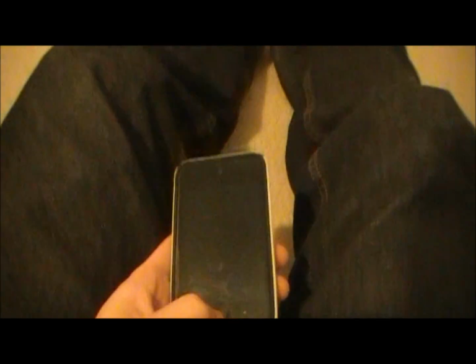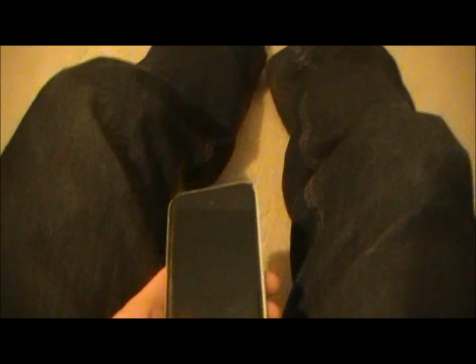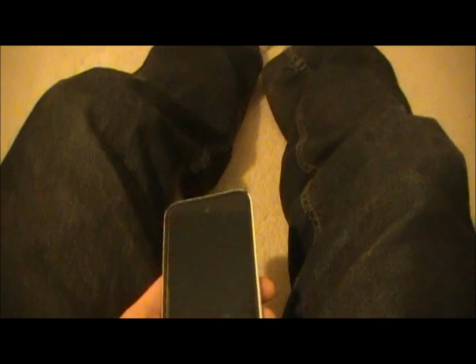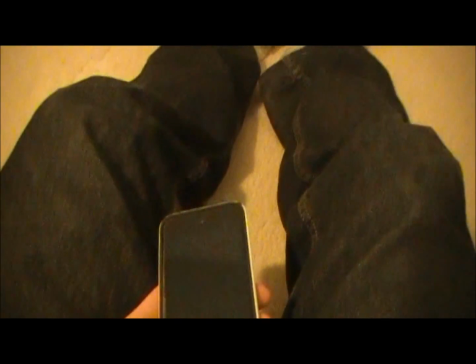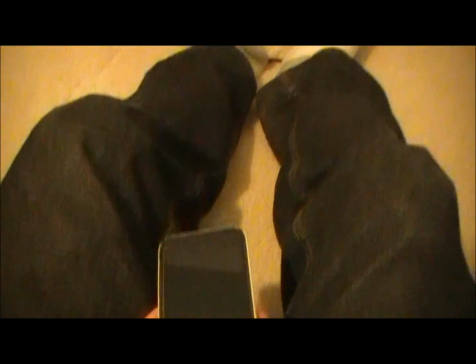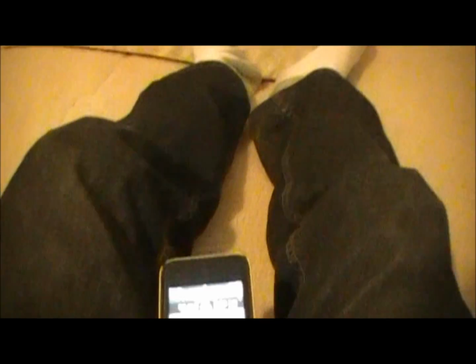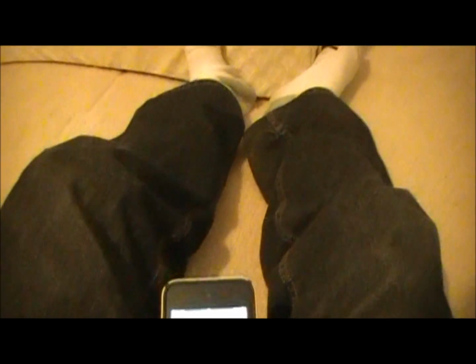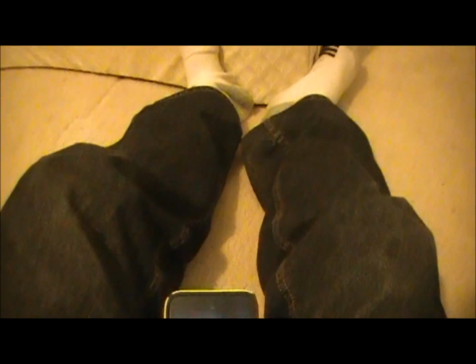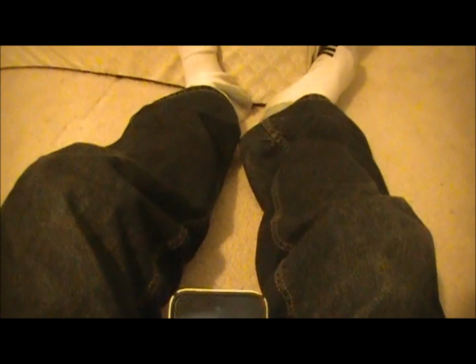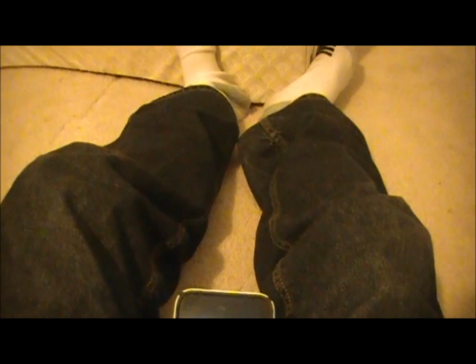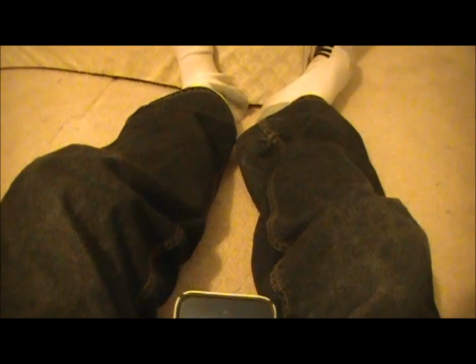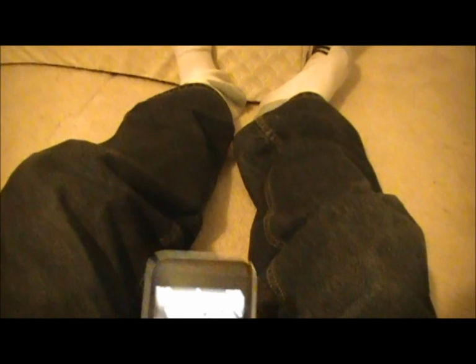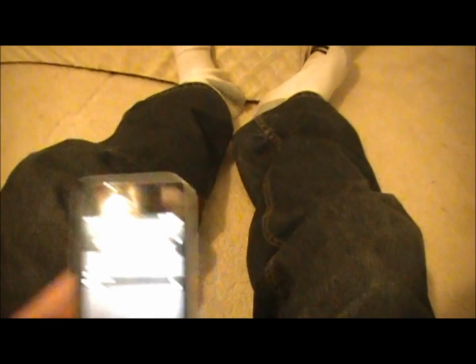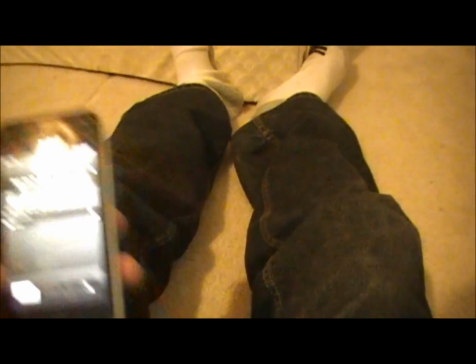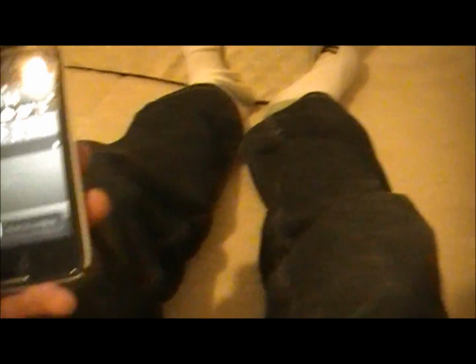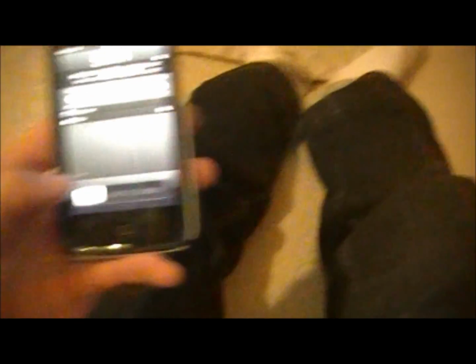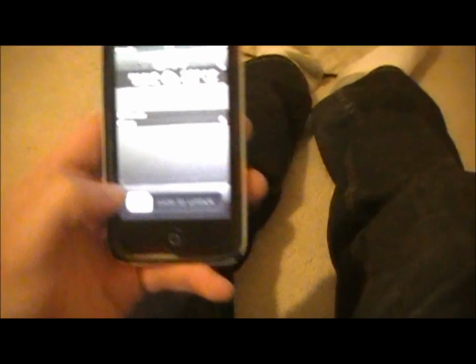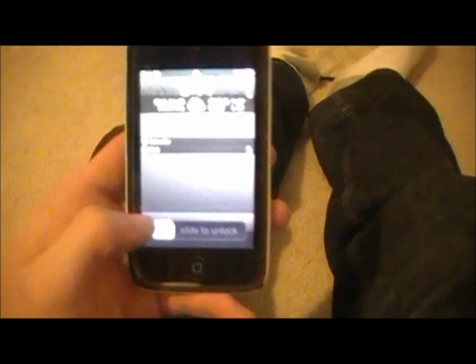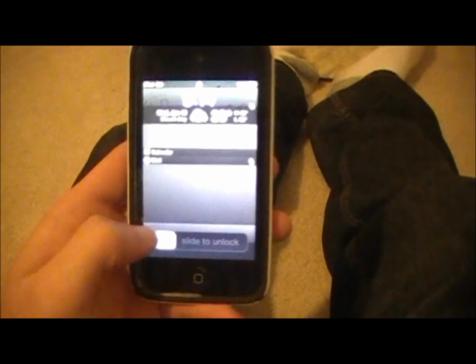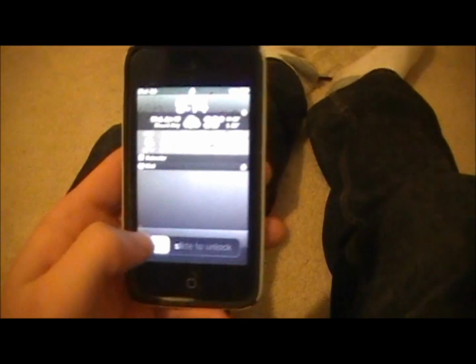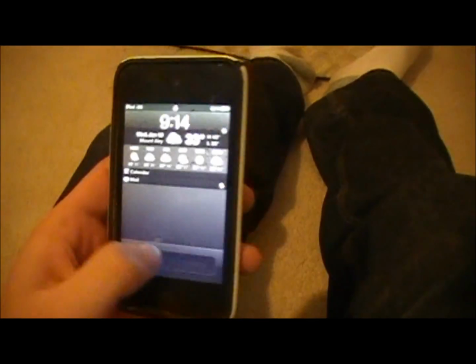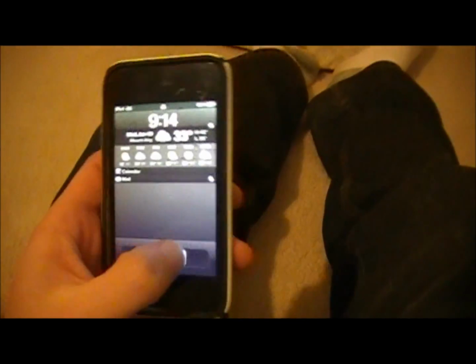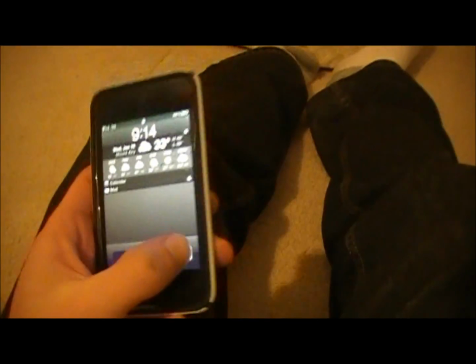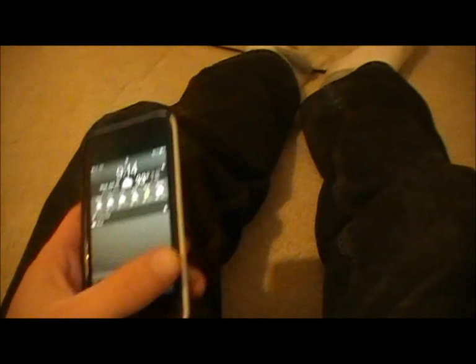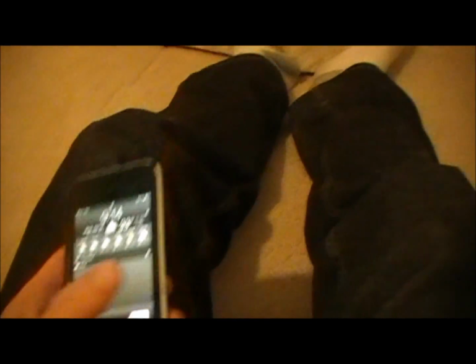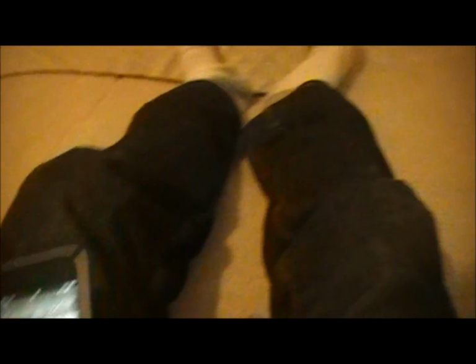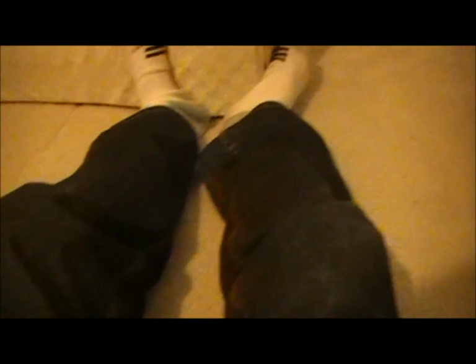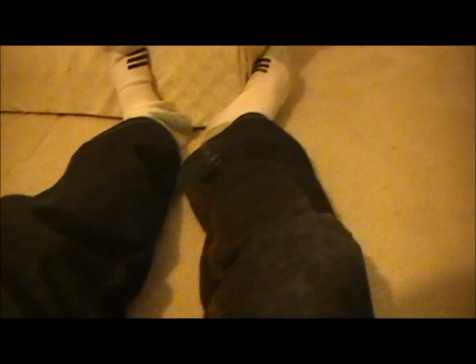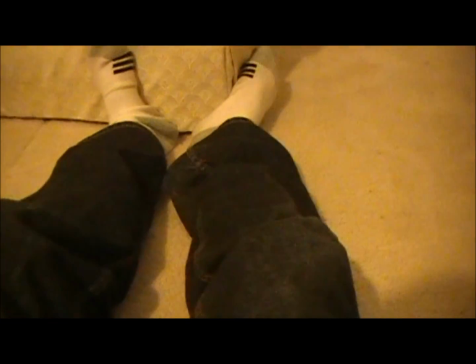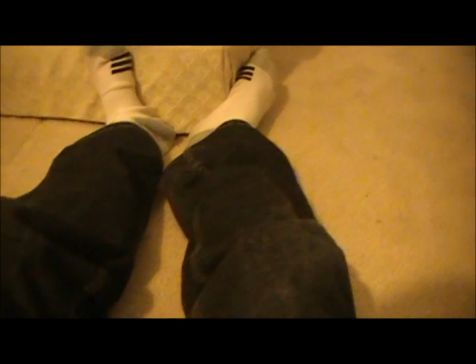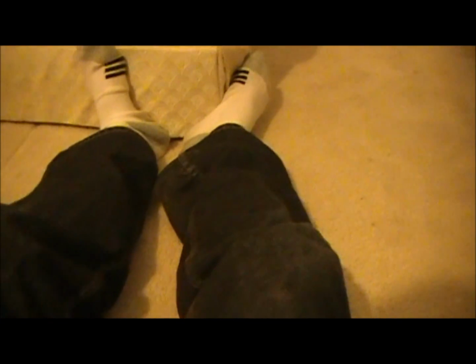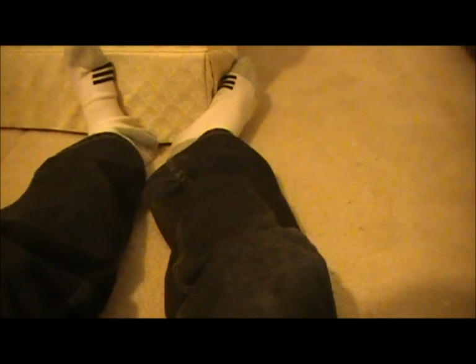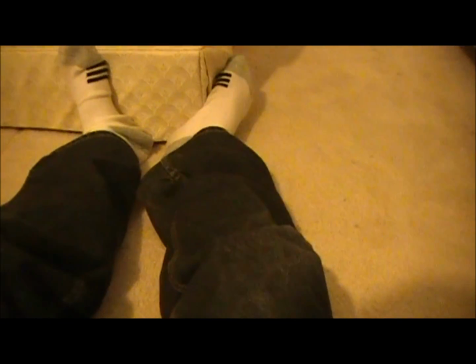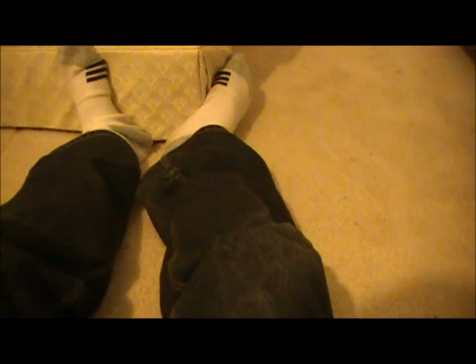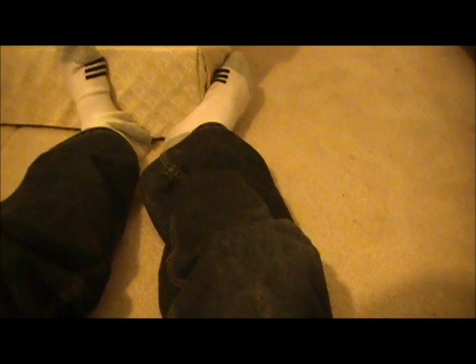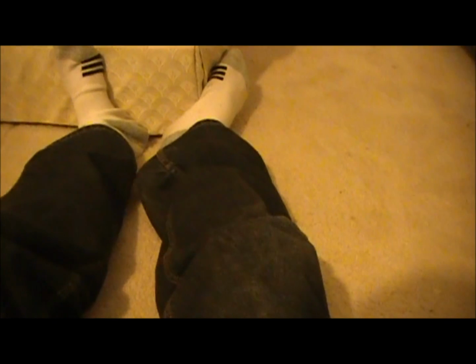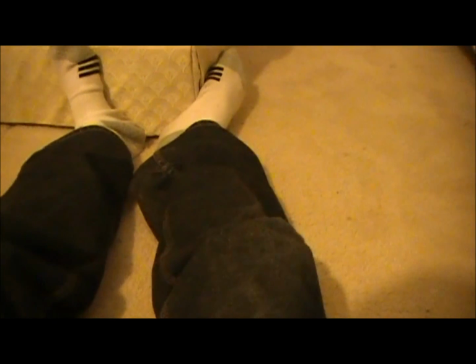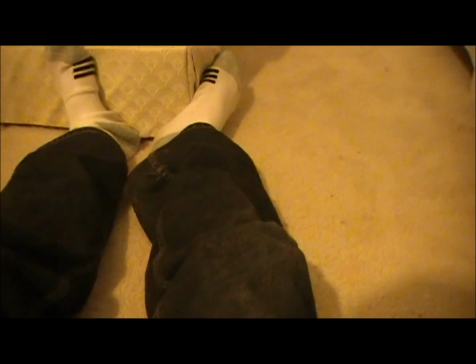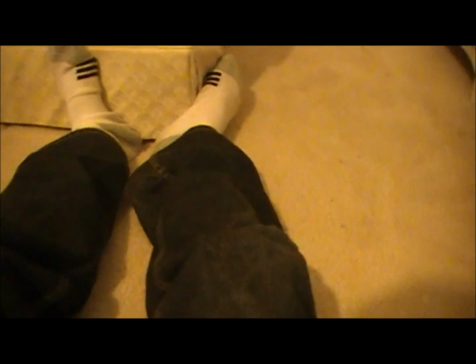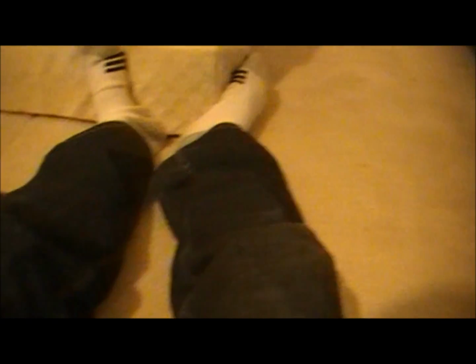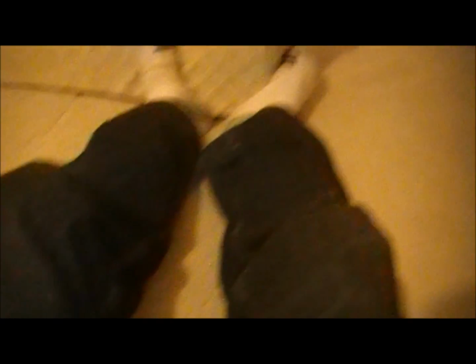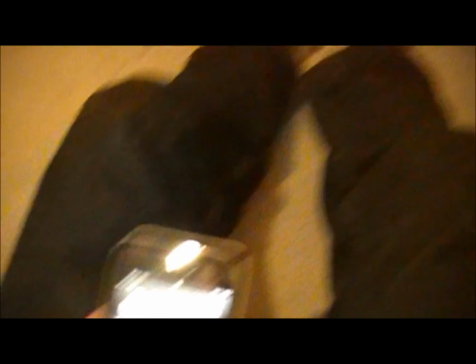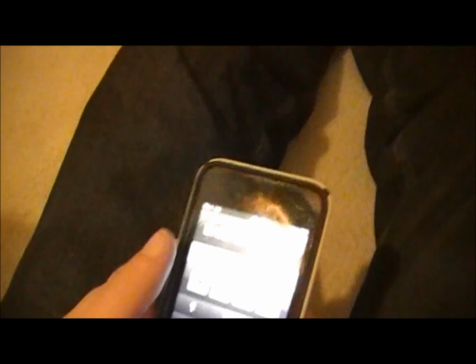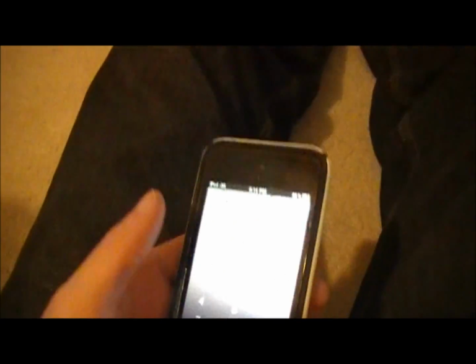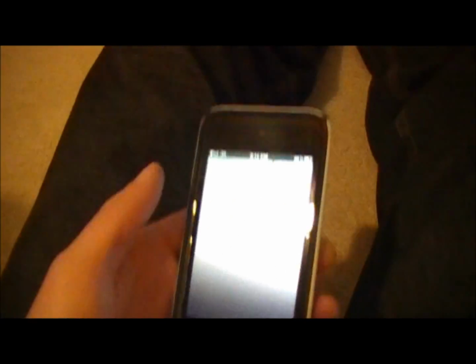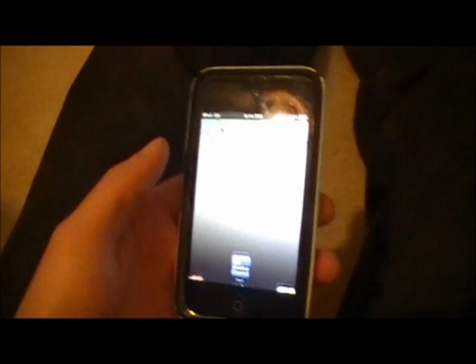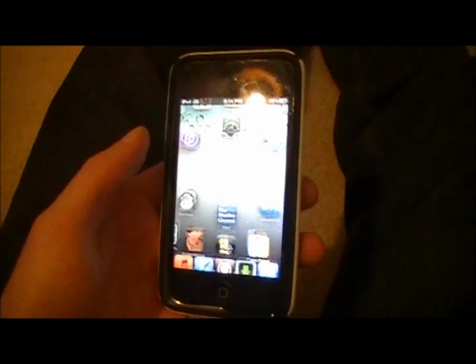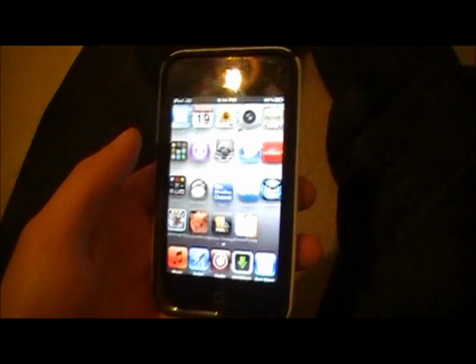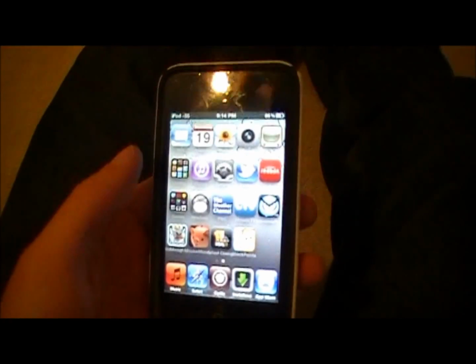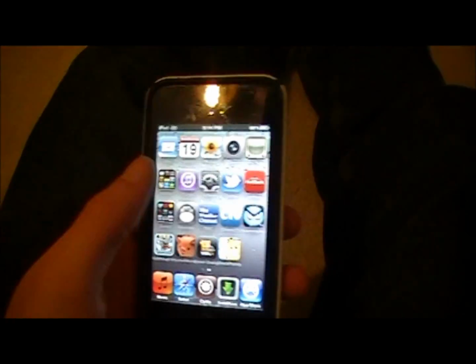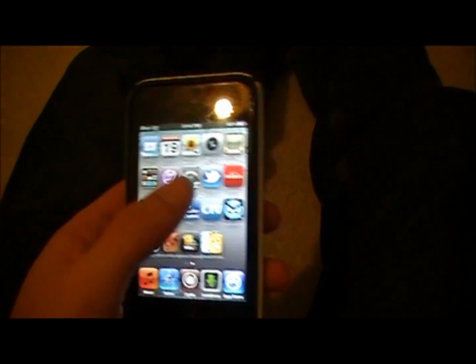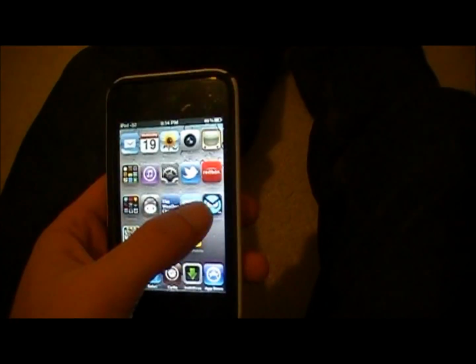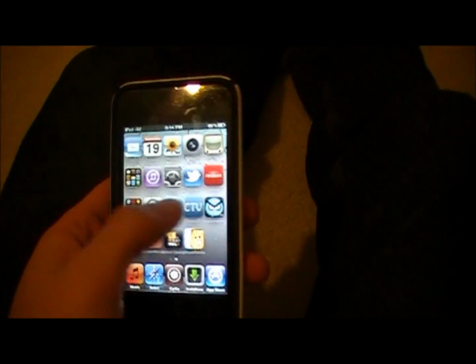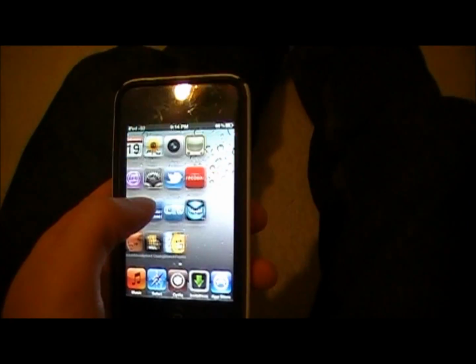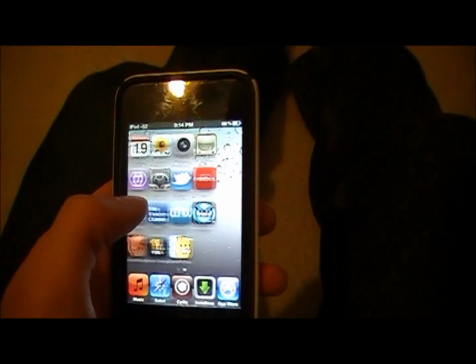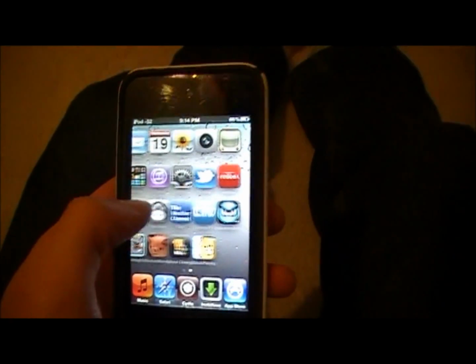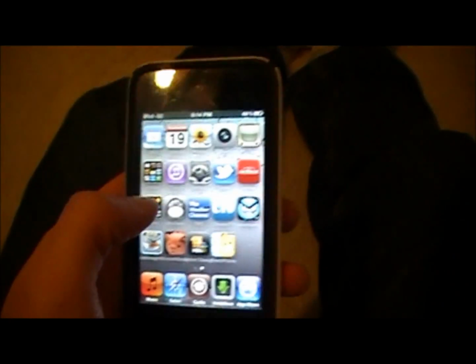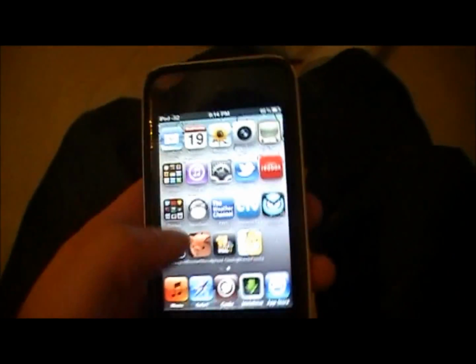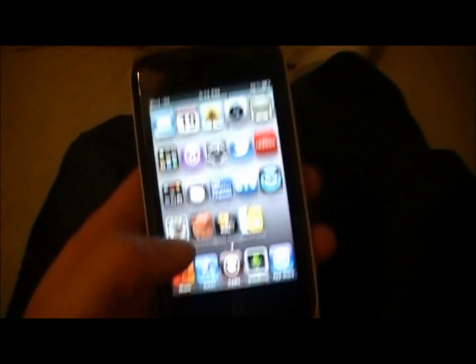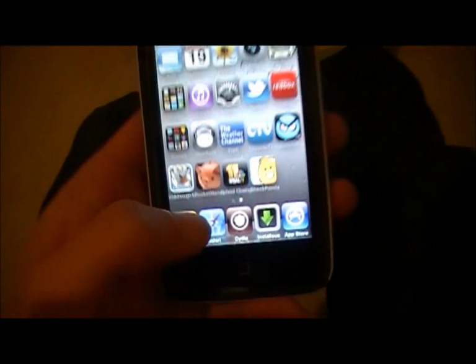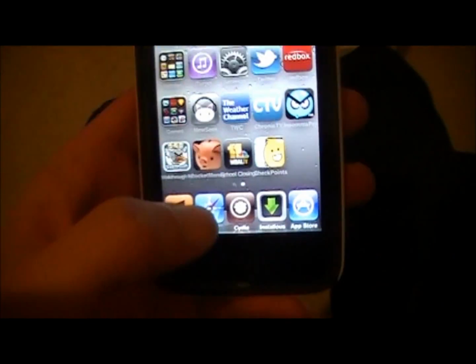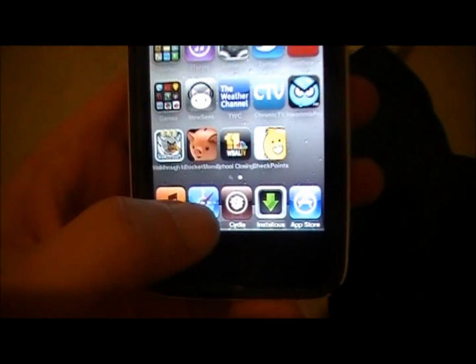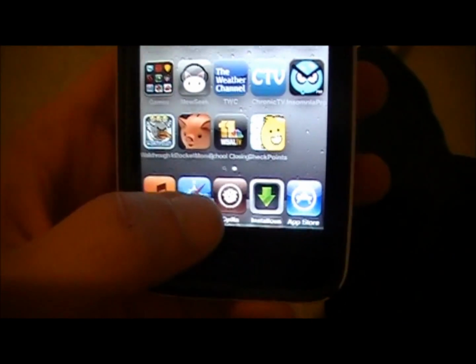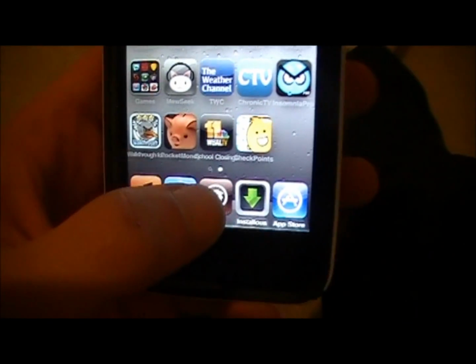Hey guys, it's Robo13, and I have an update in Cydia that just came out, and I wanted to show that with you.